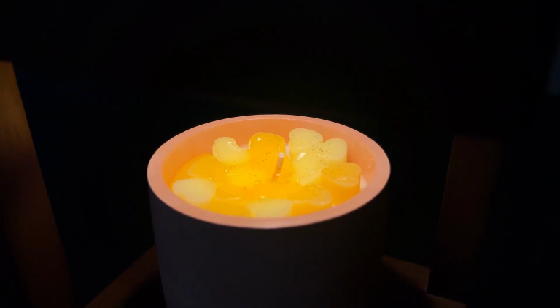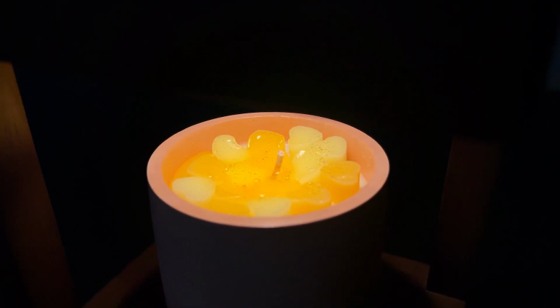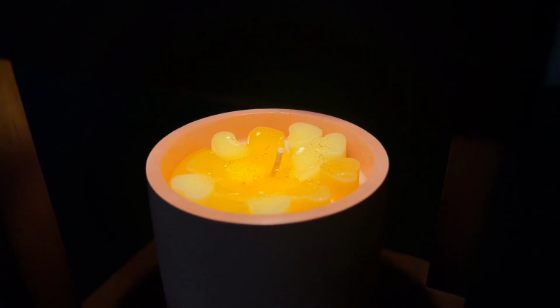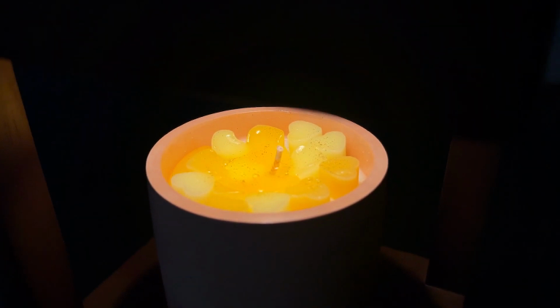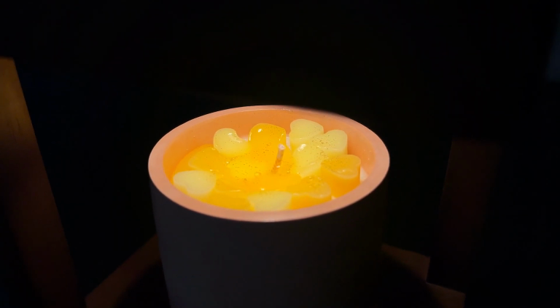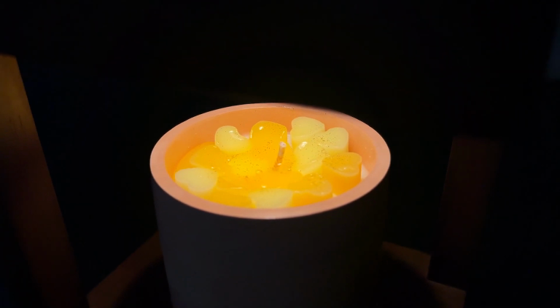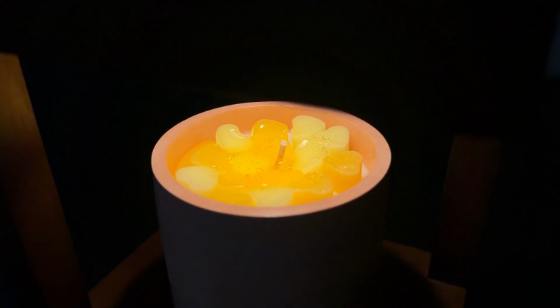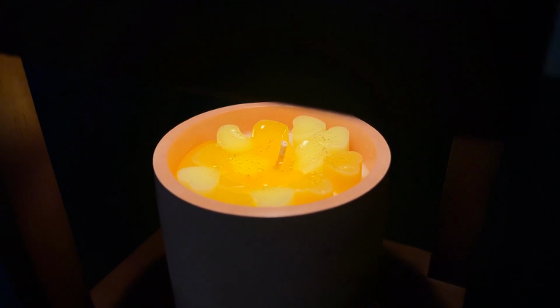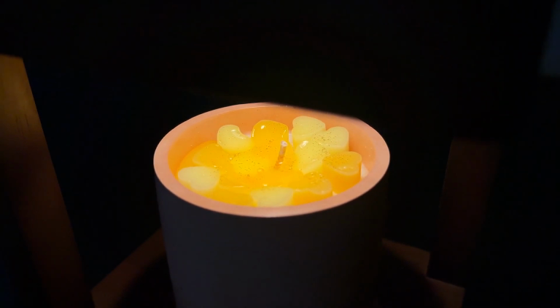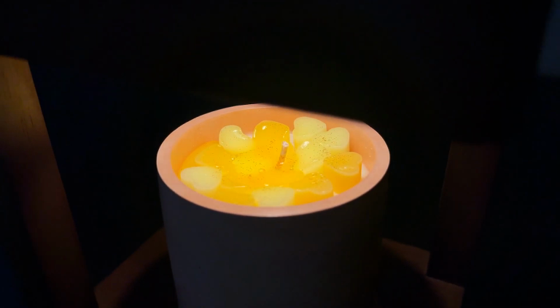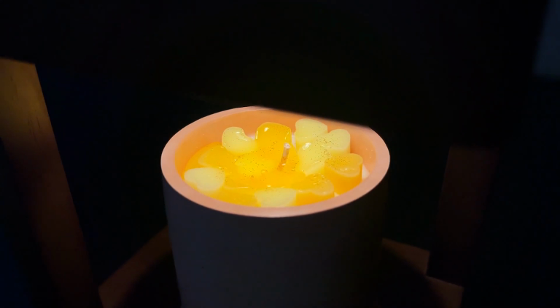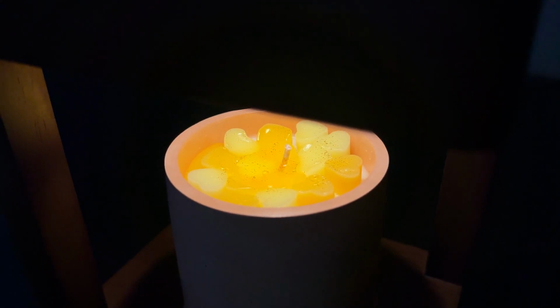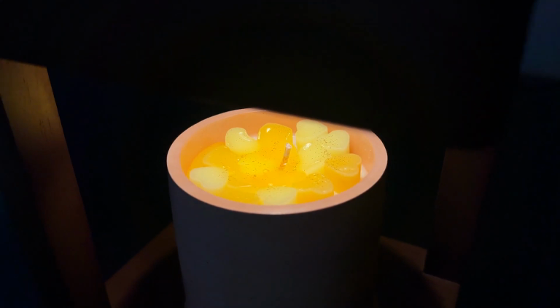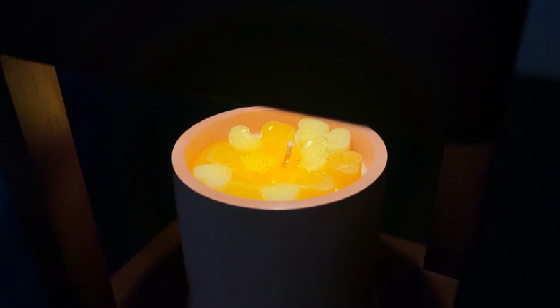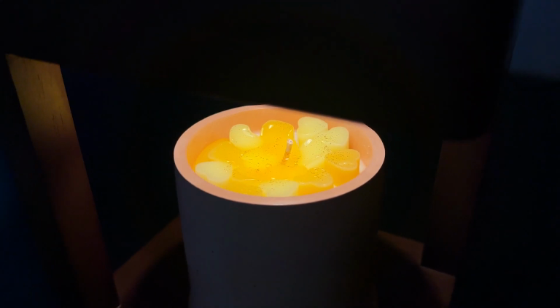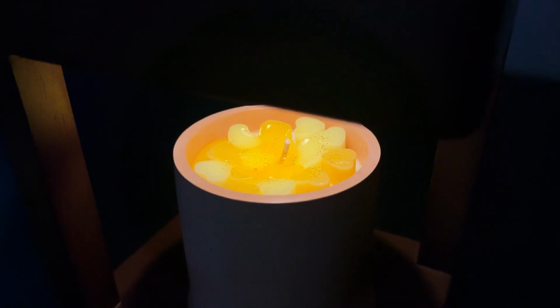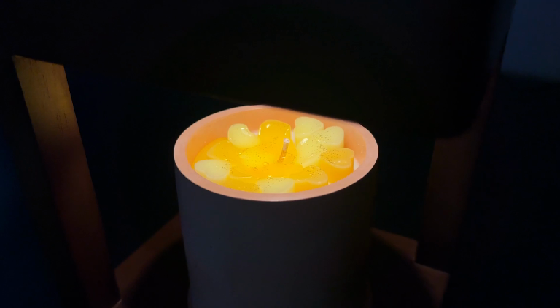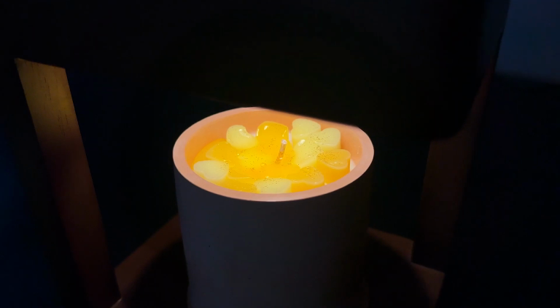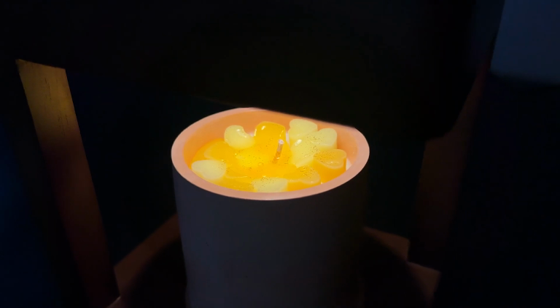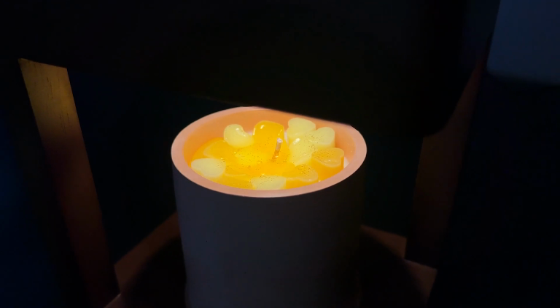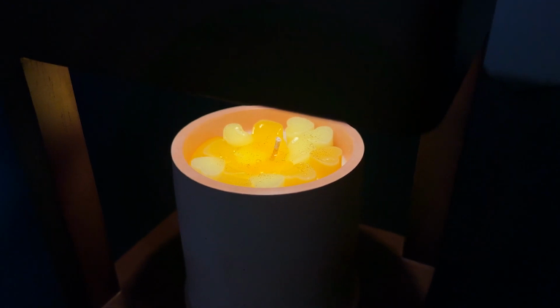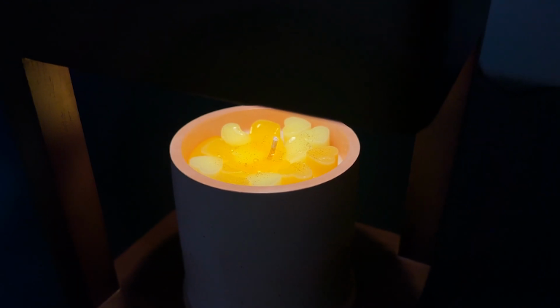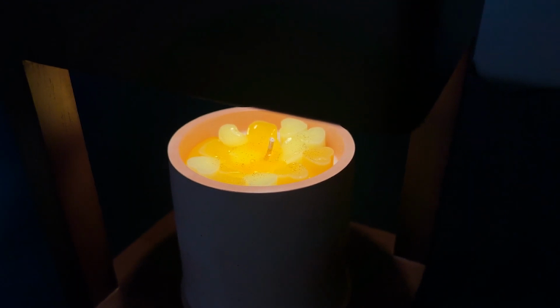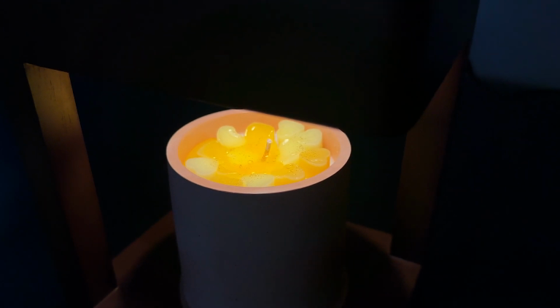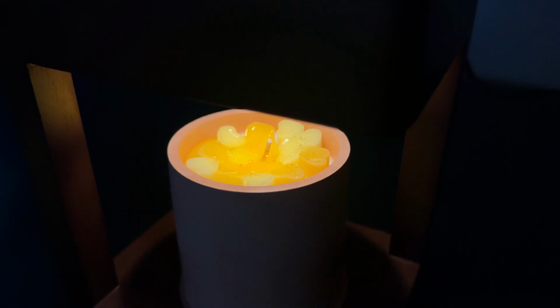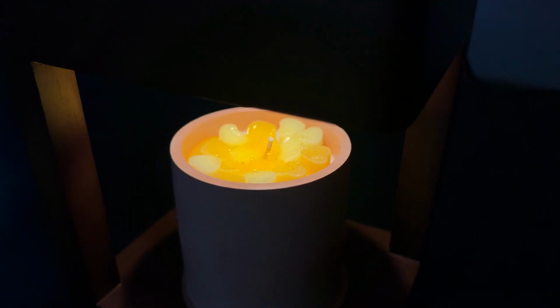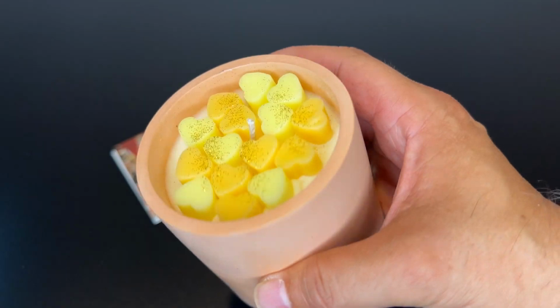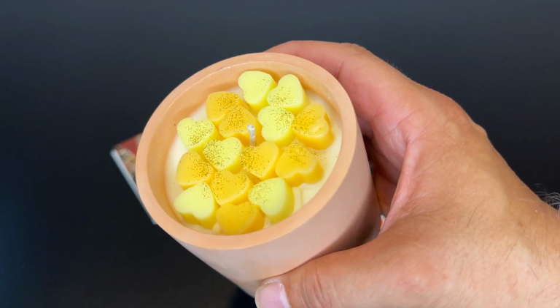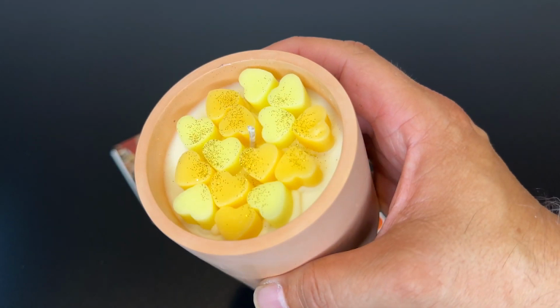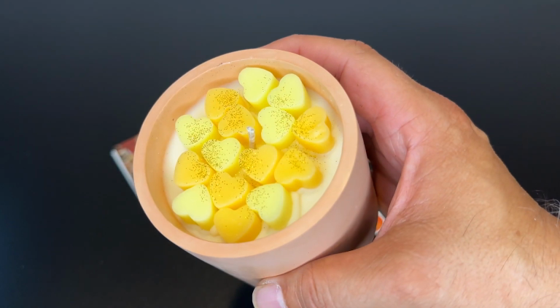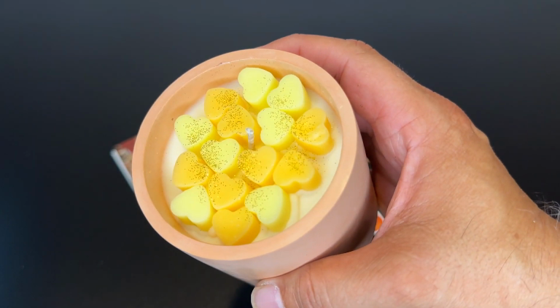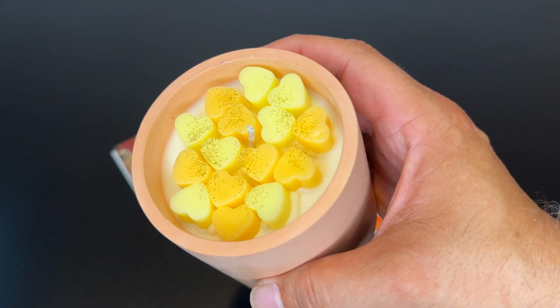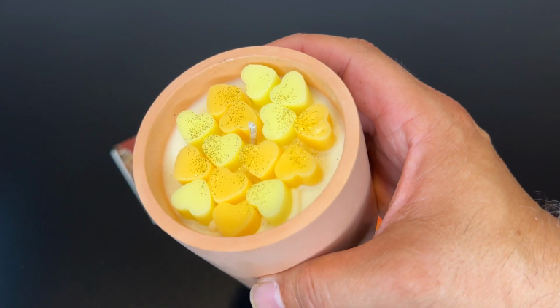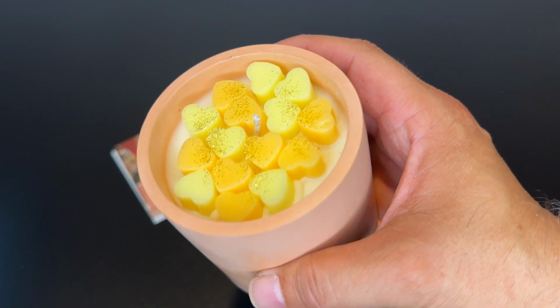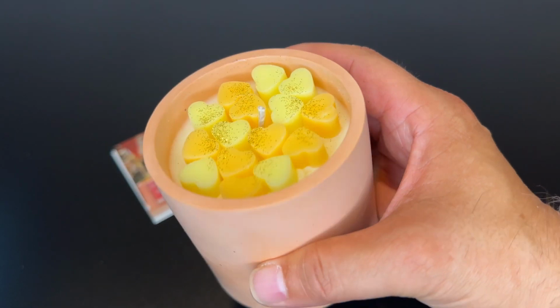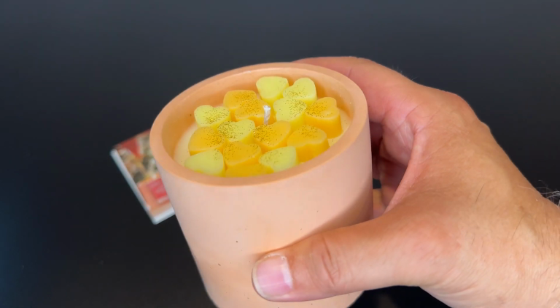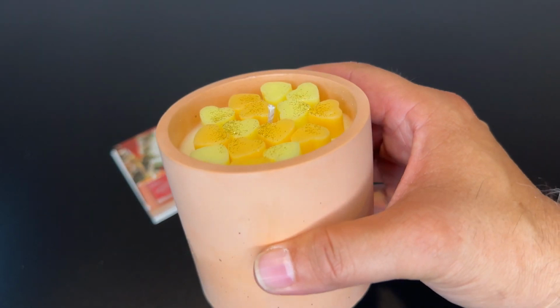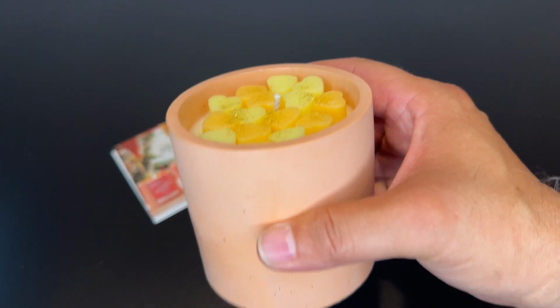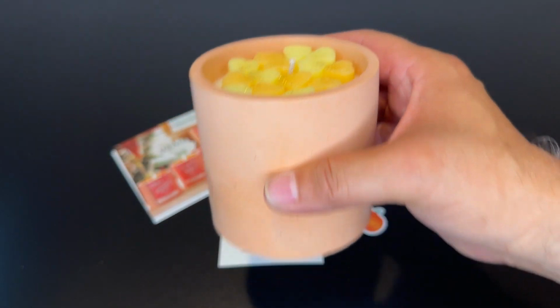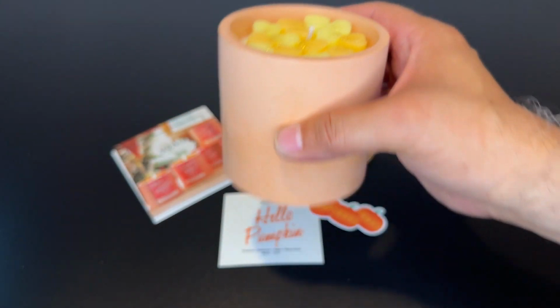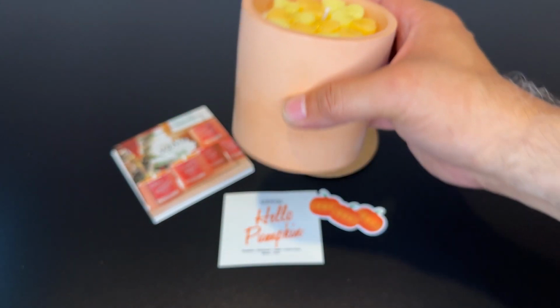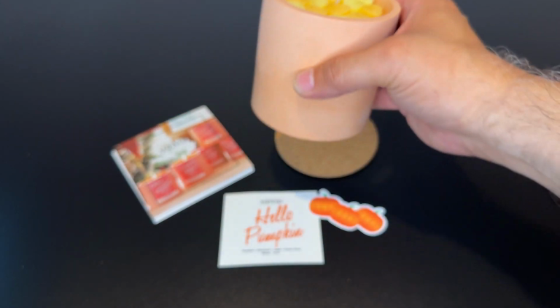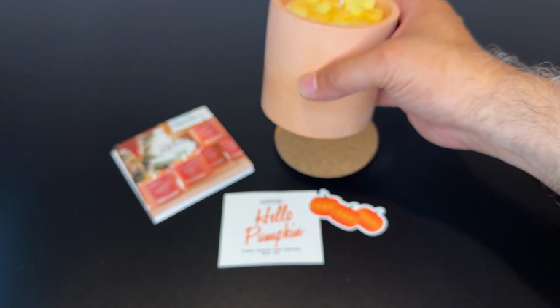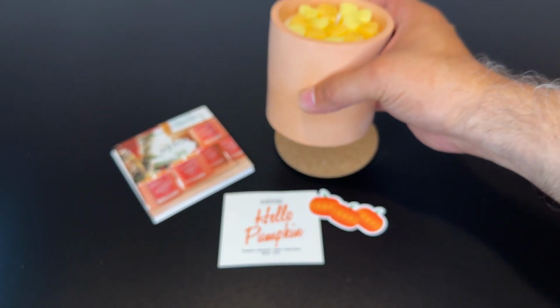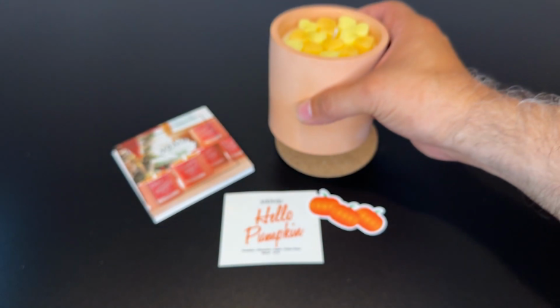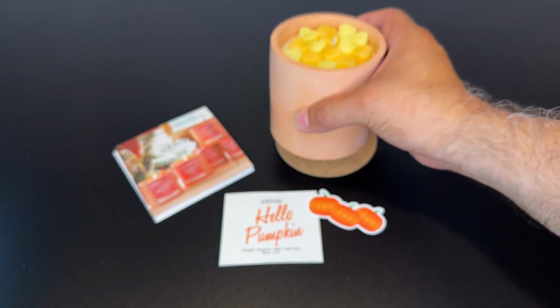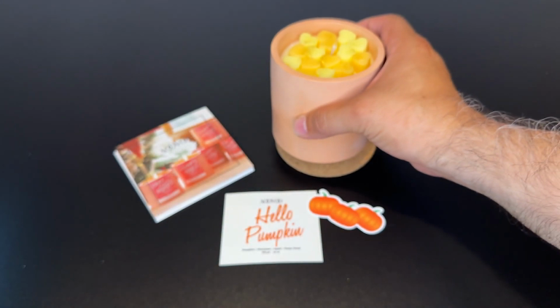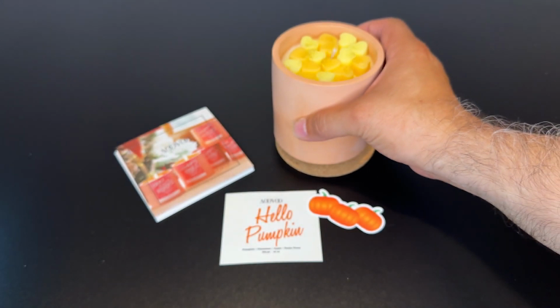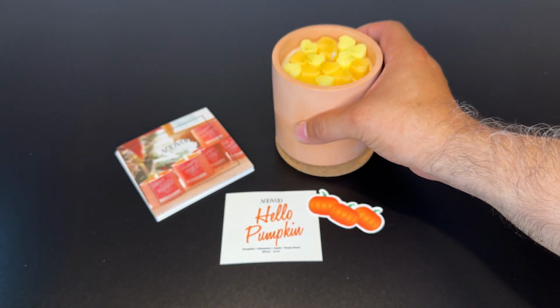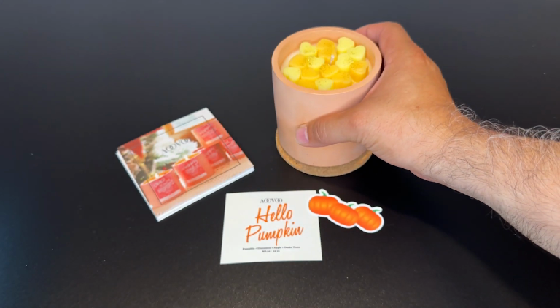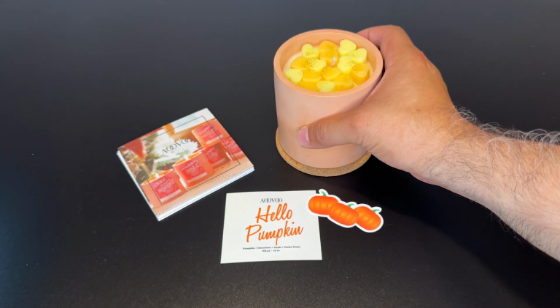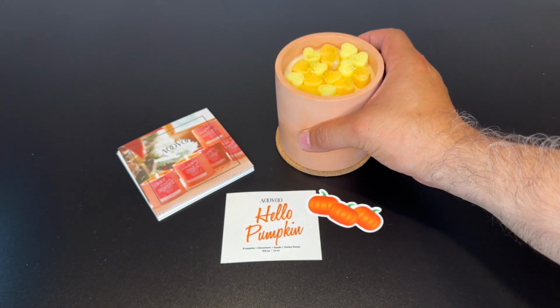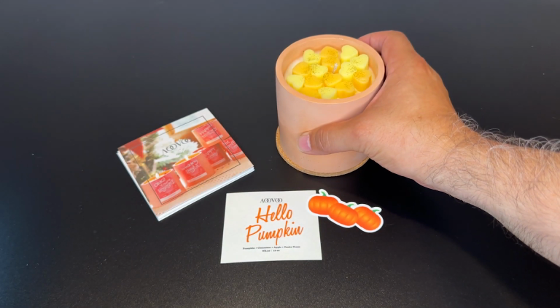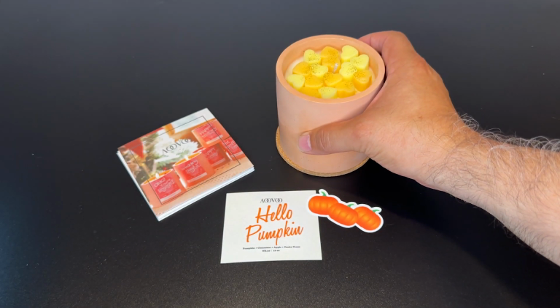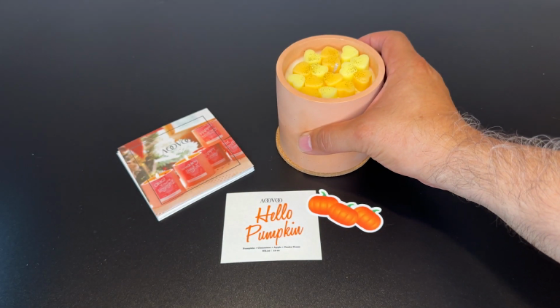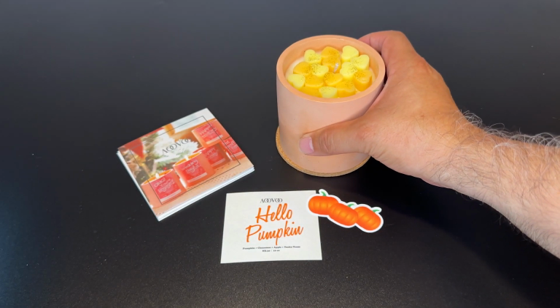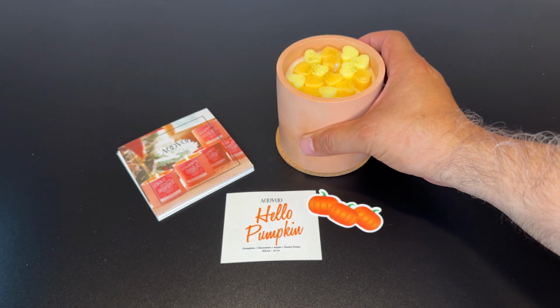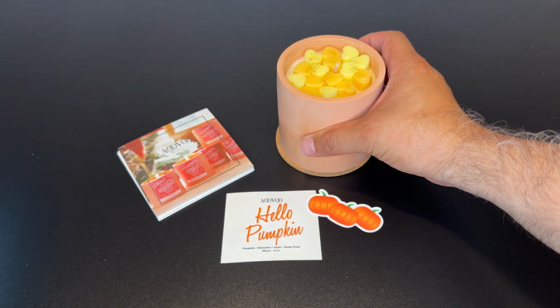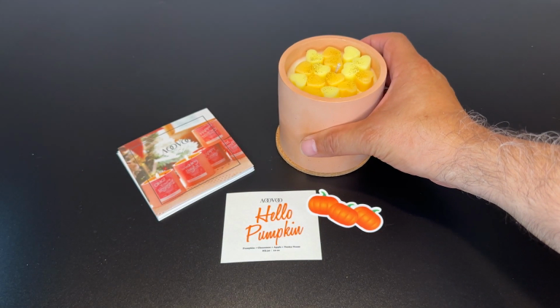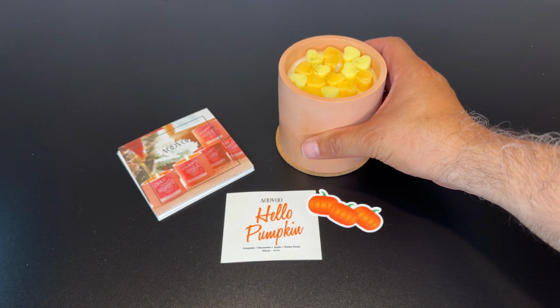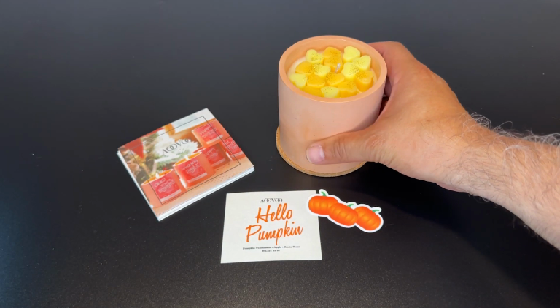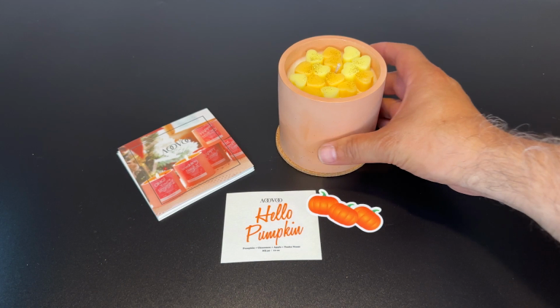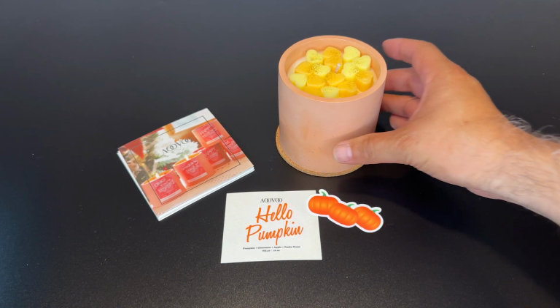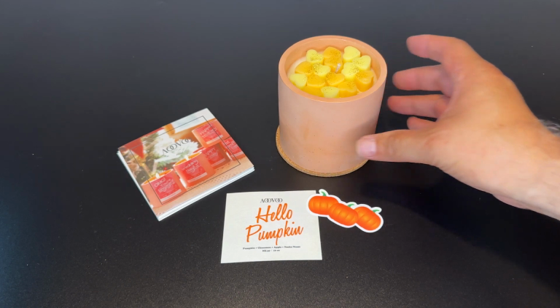I highly recommend this candle to anyone who loves the smell of pumpkin spice. Therefore, I rate this product 5 out of 5 stars.